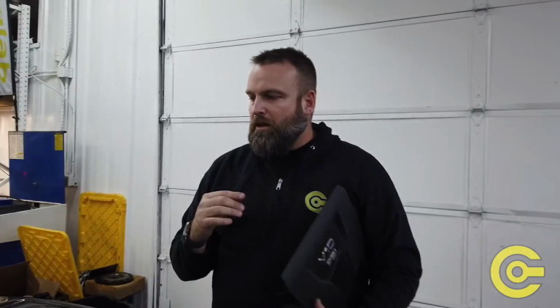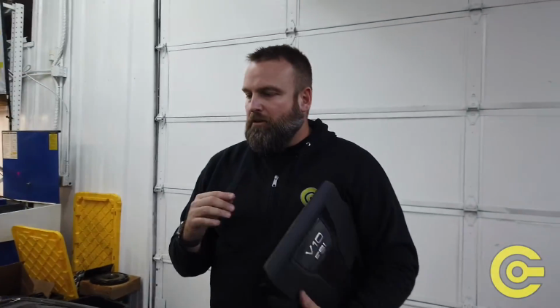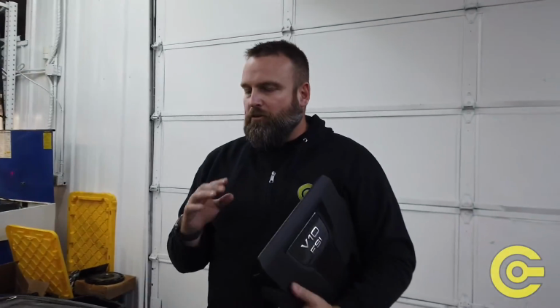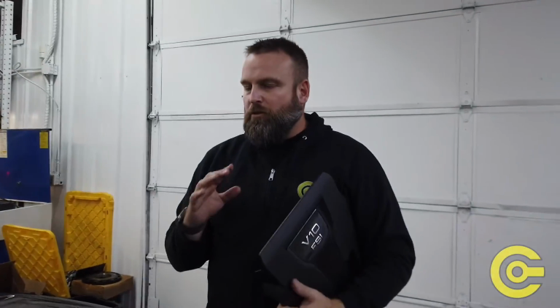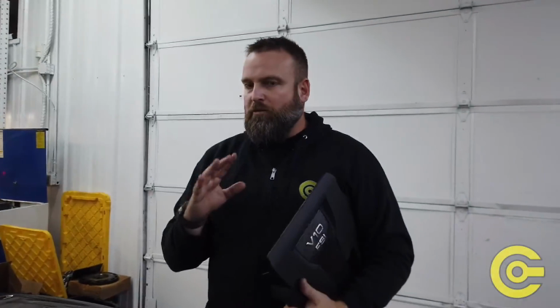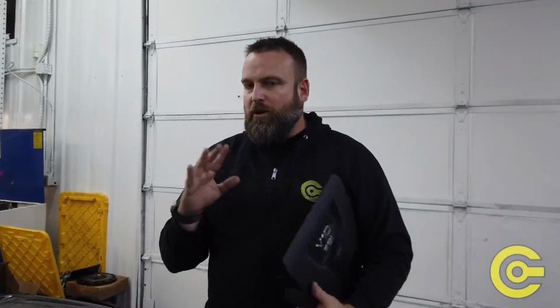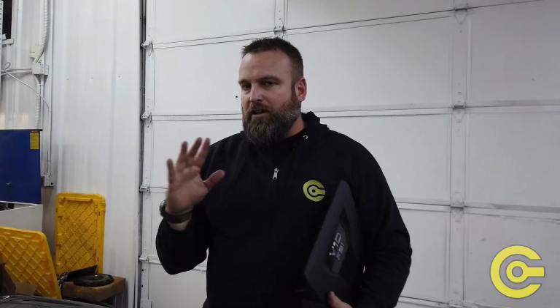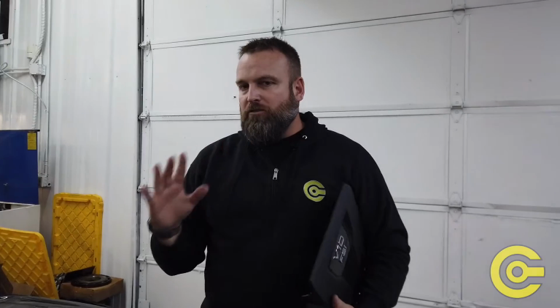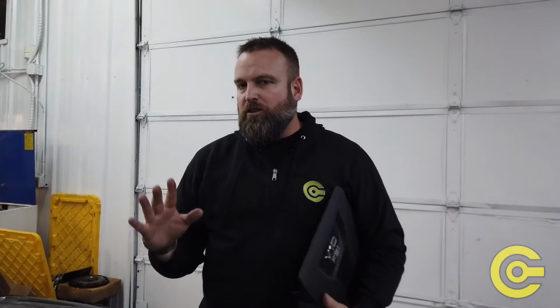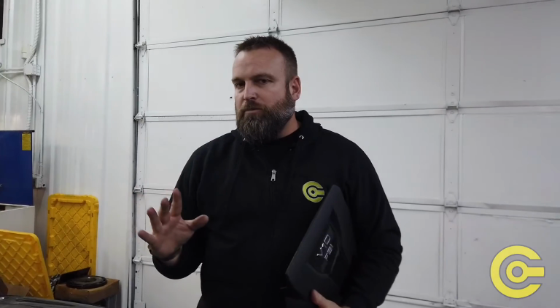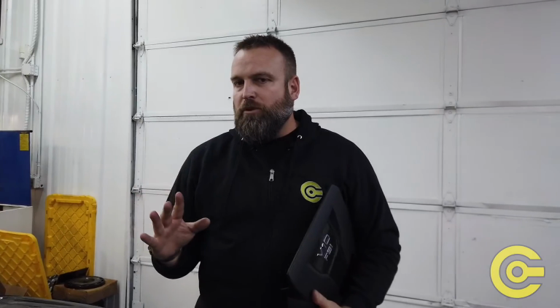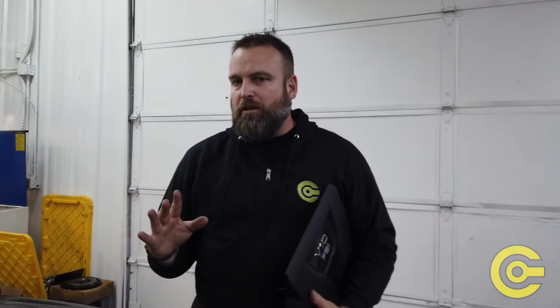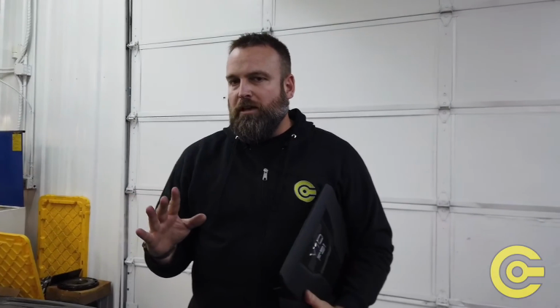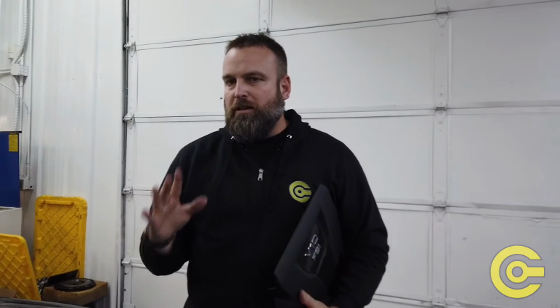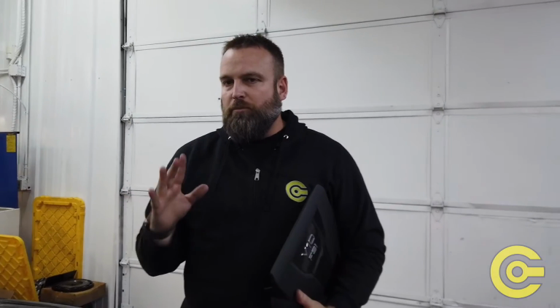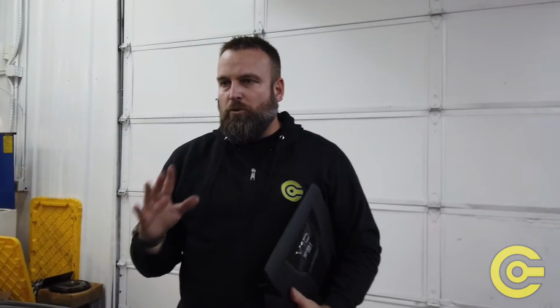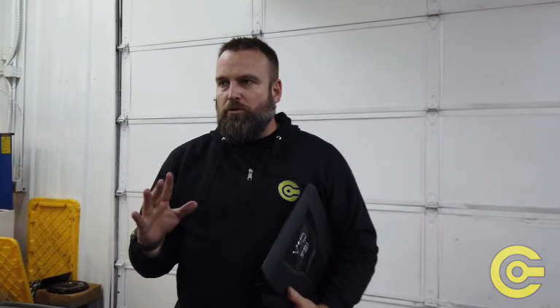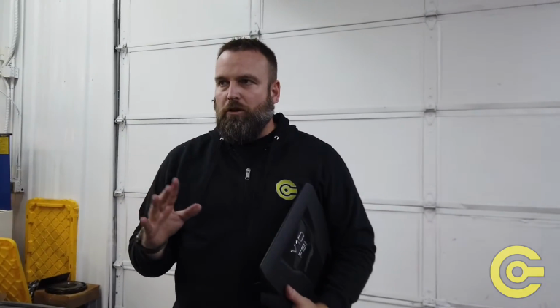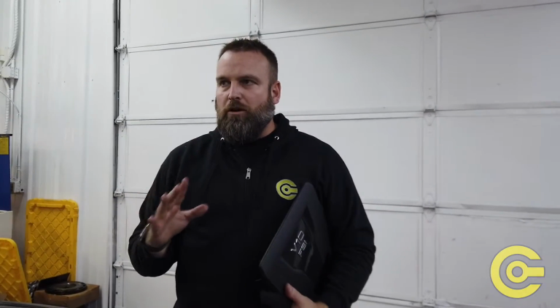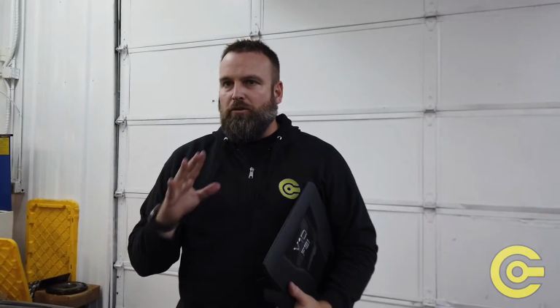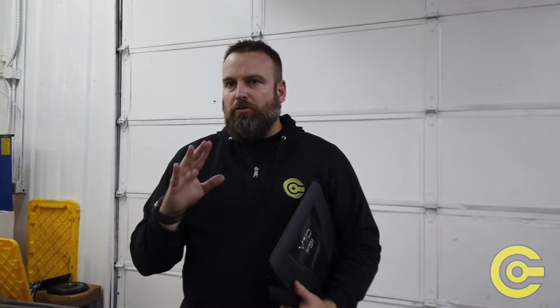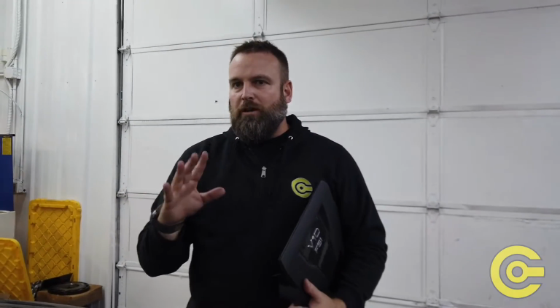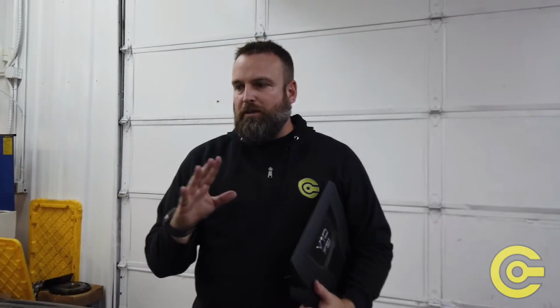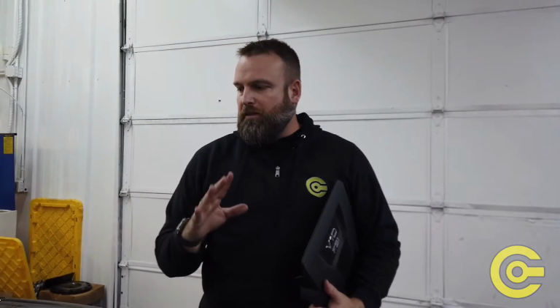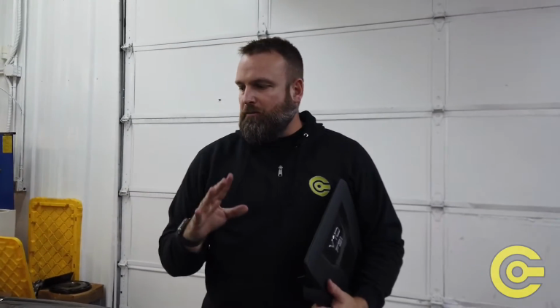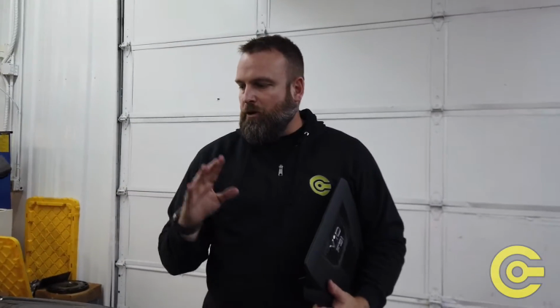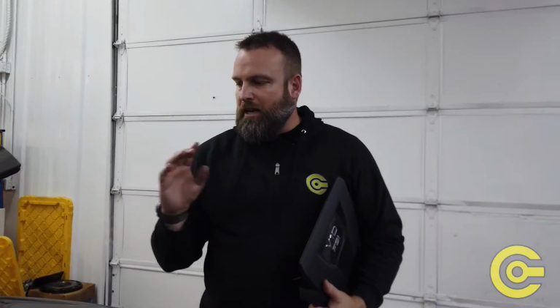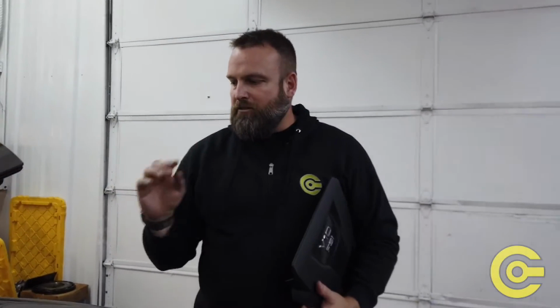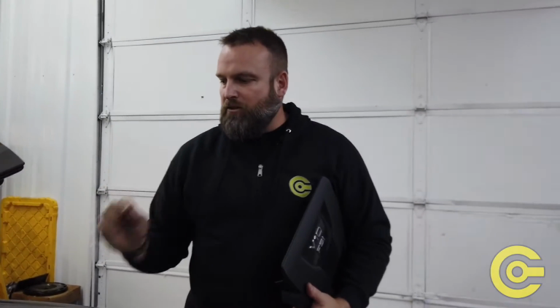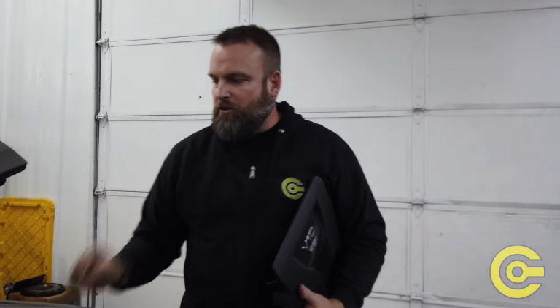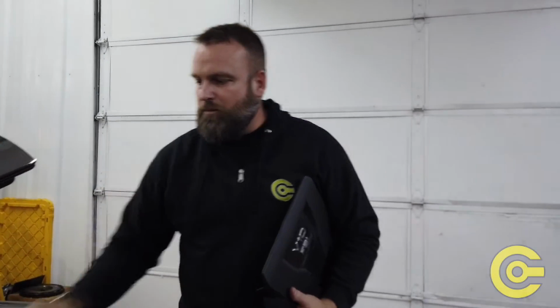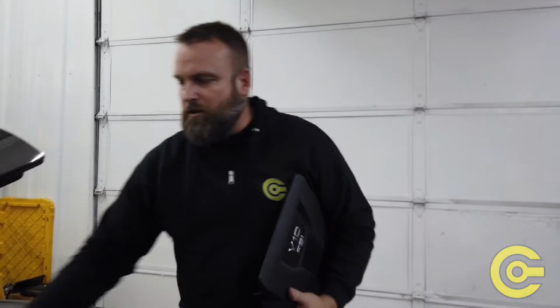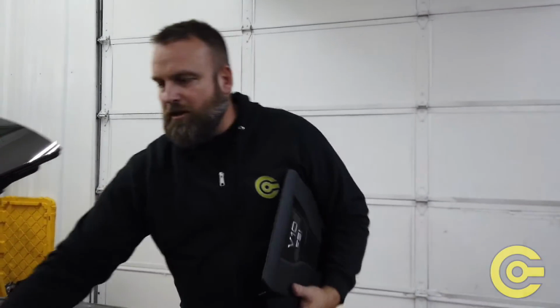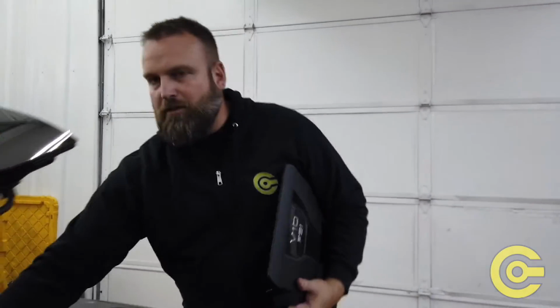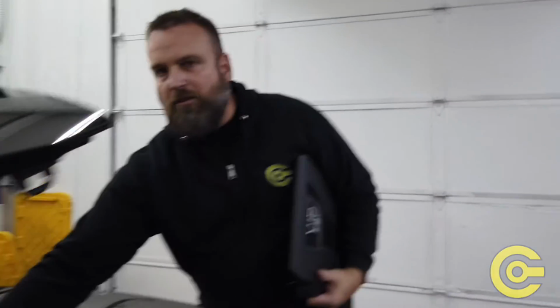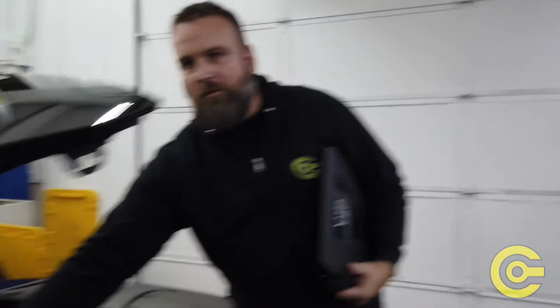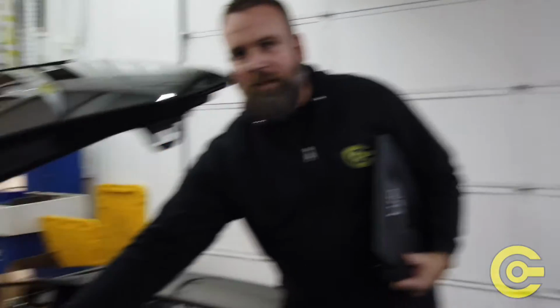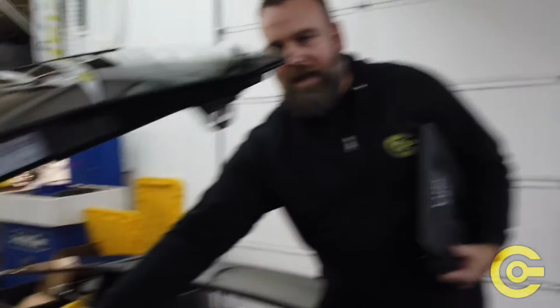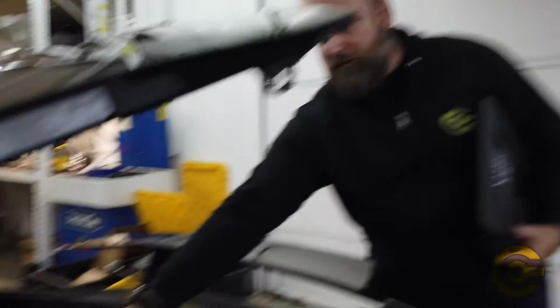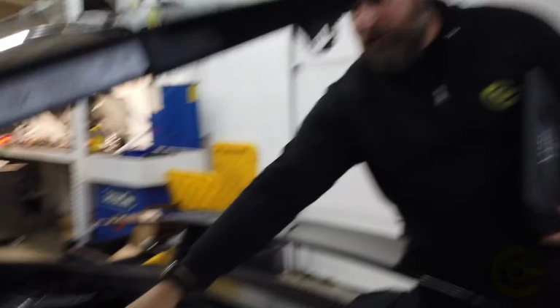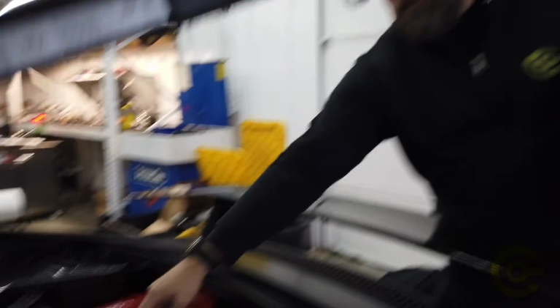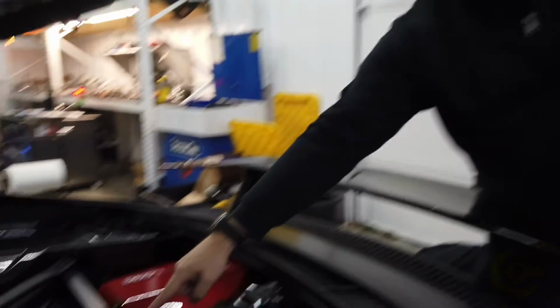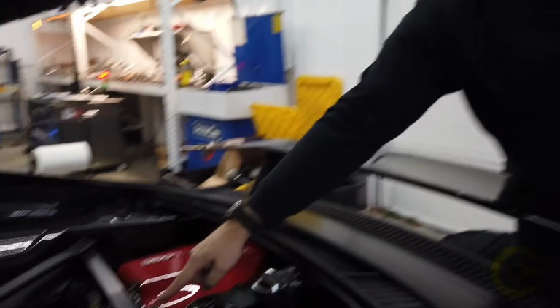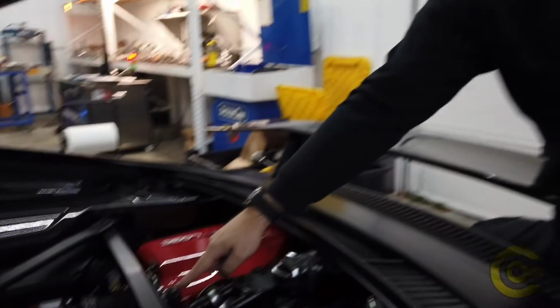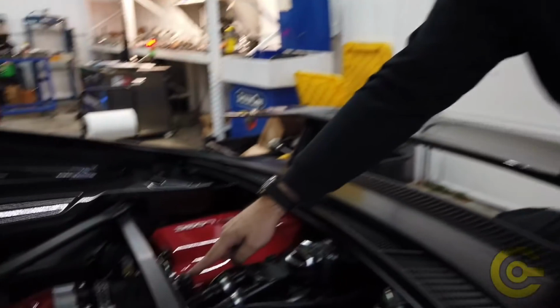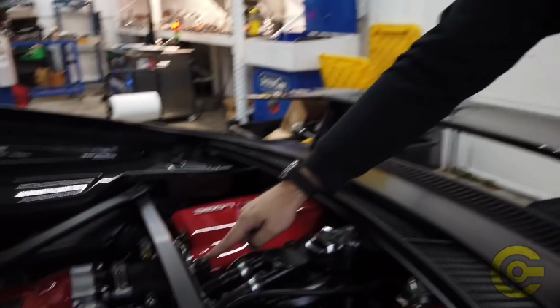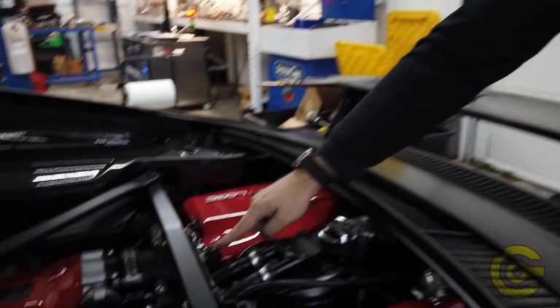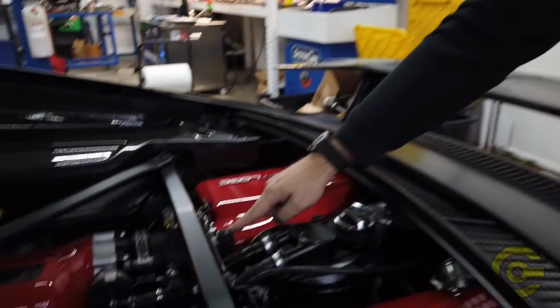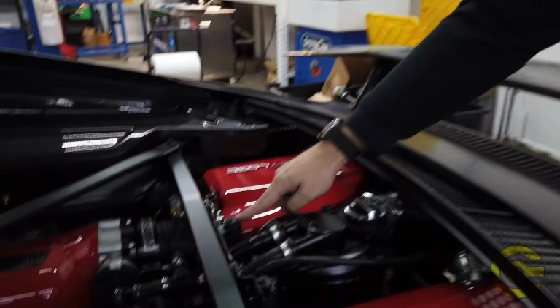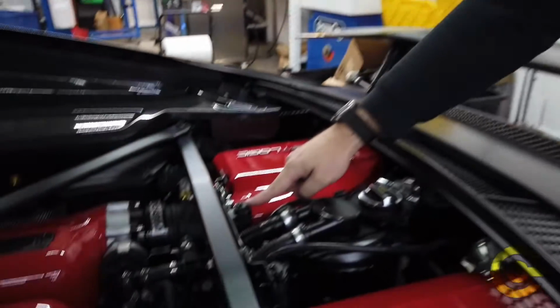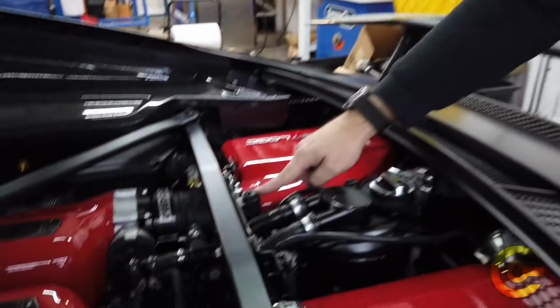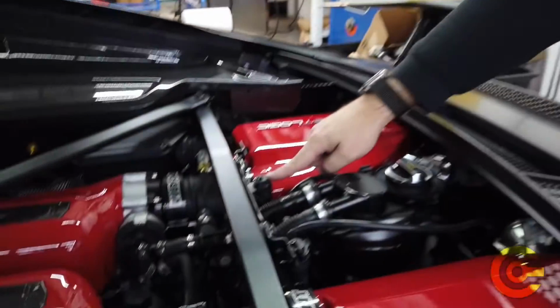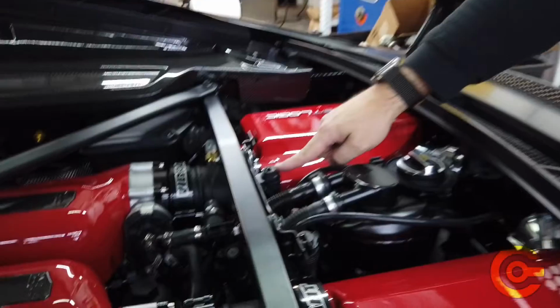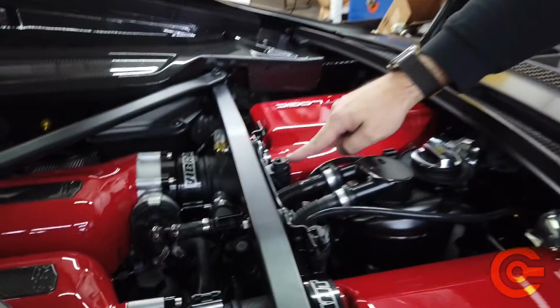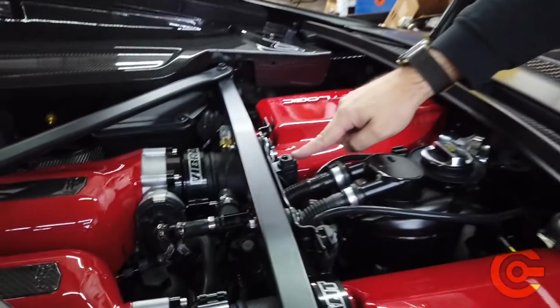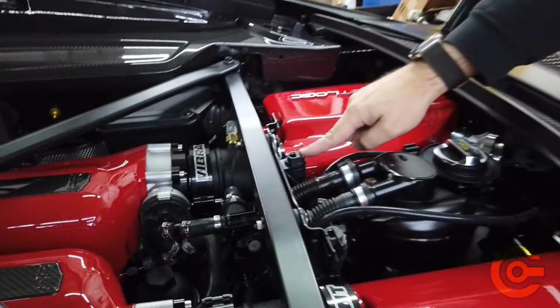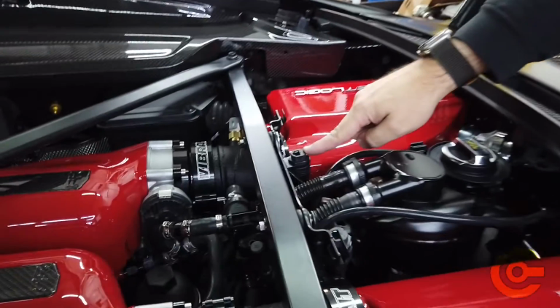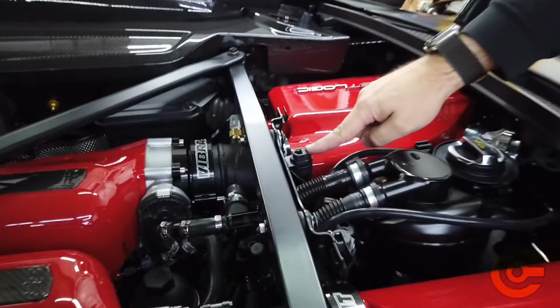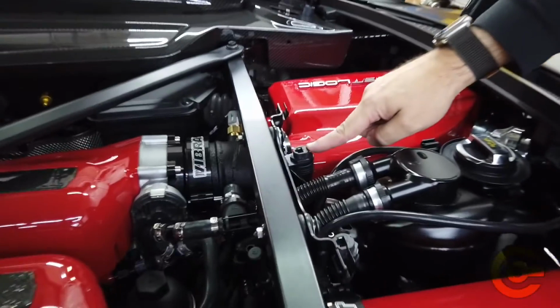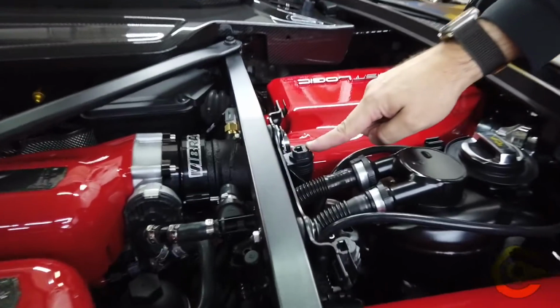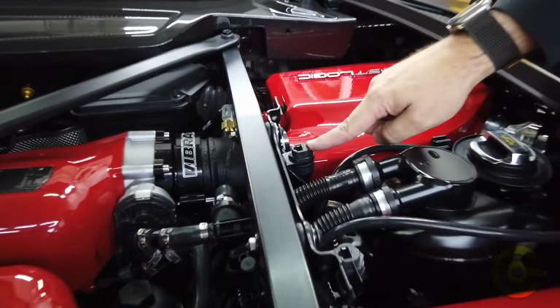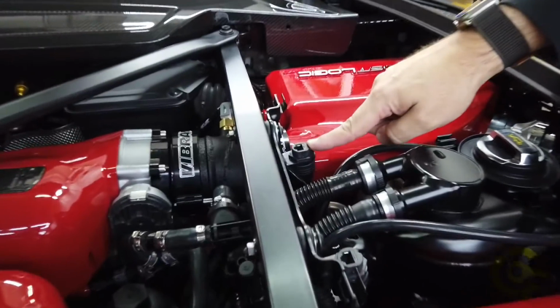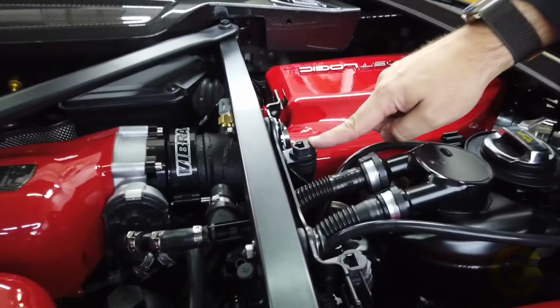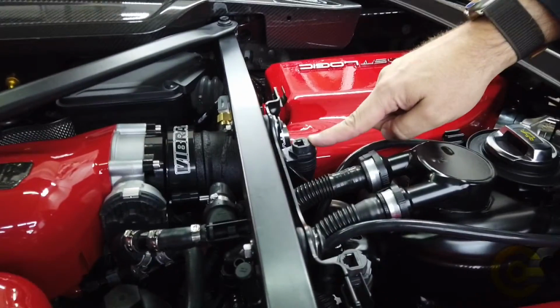So if we ever ask you to plug in, pull a log, or do anything, we're asking you to plug into the master on the passenger side.